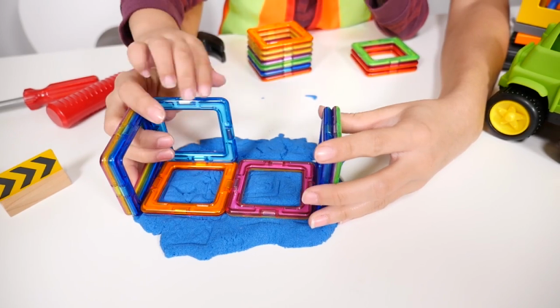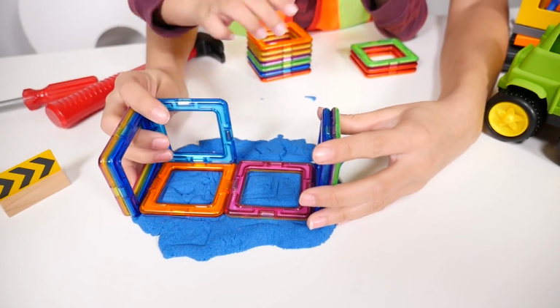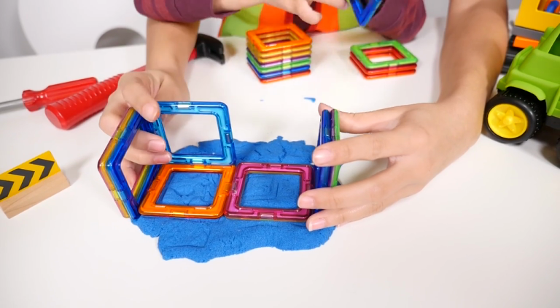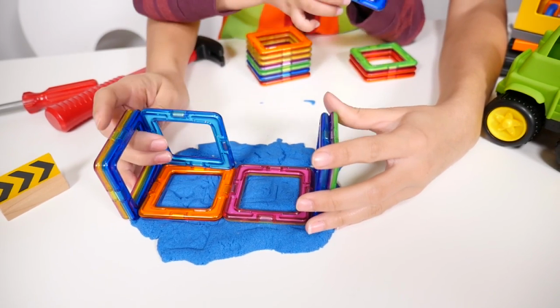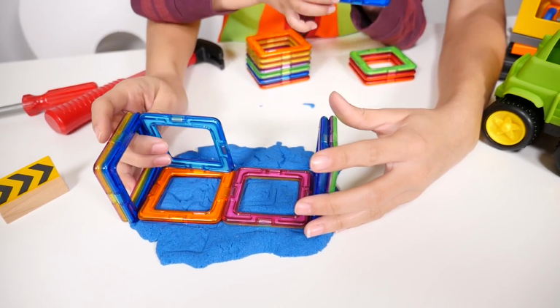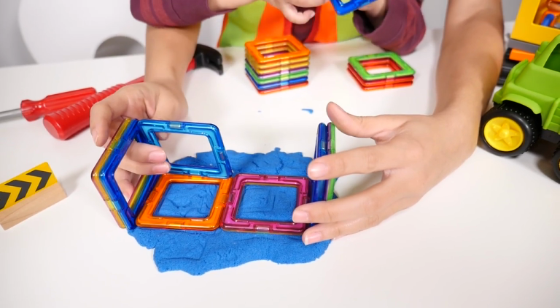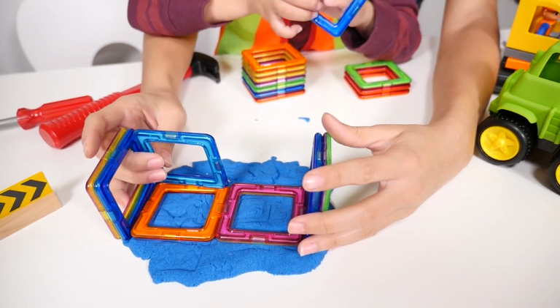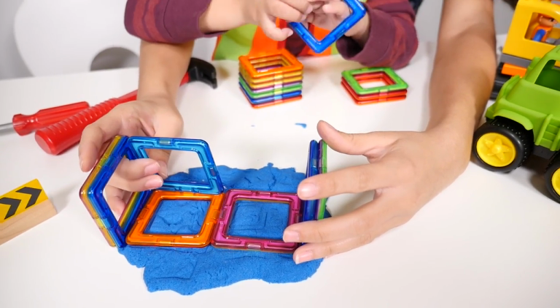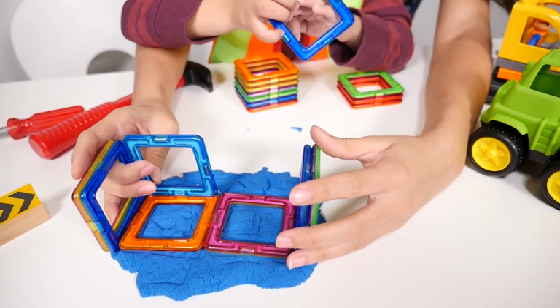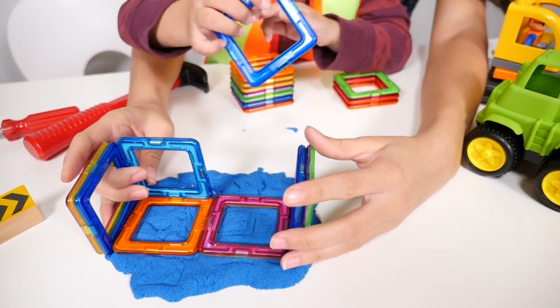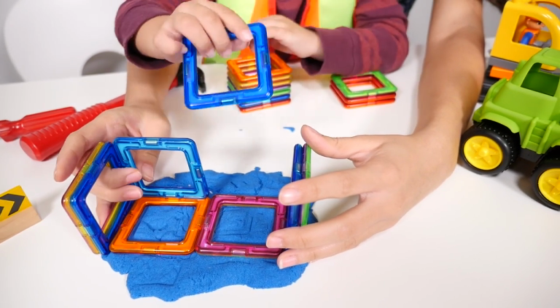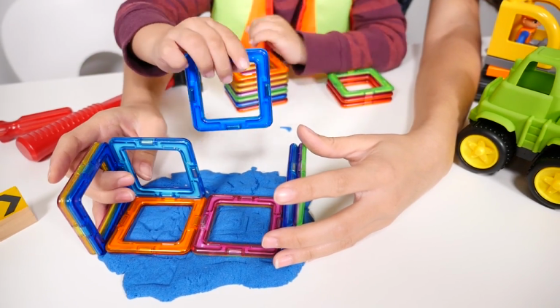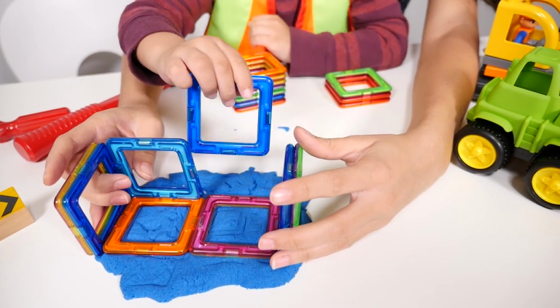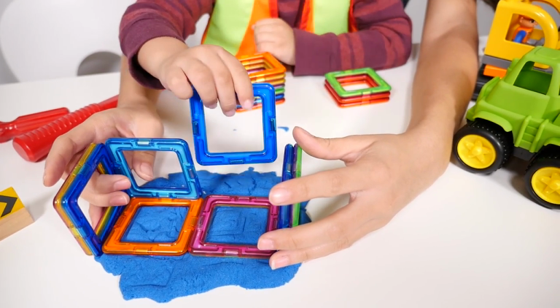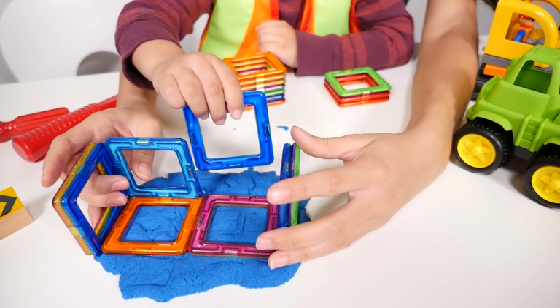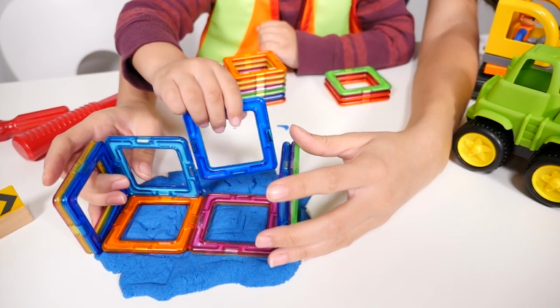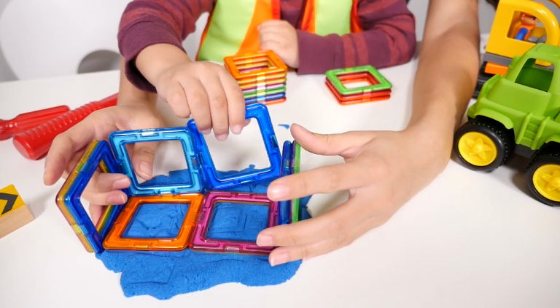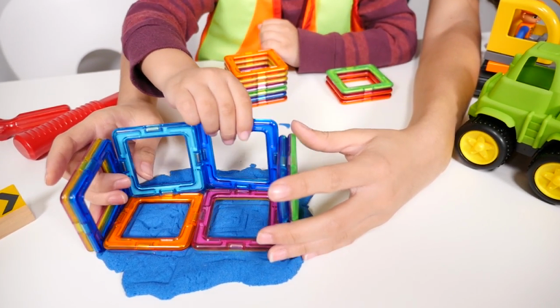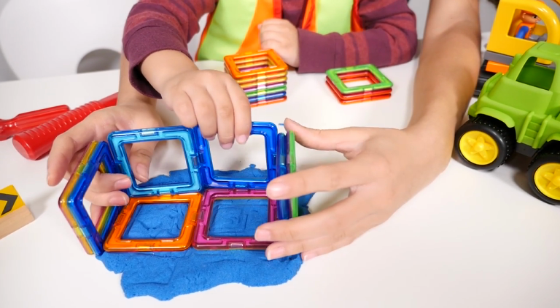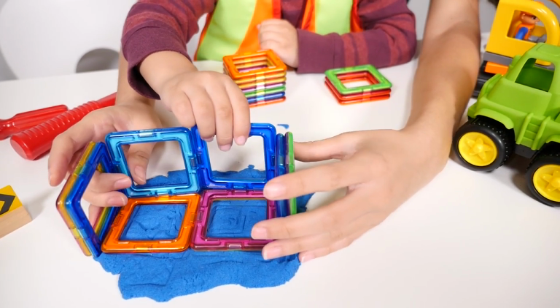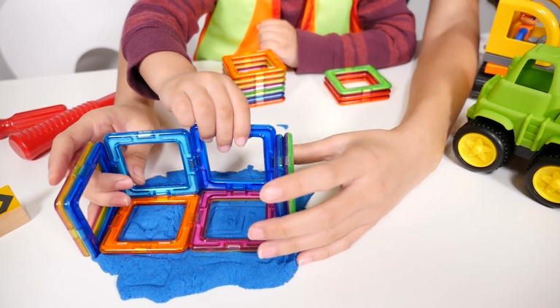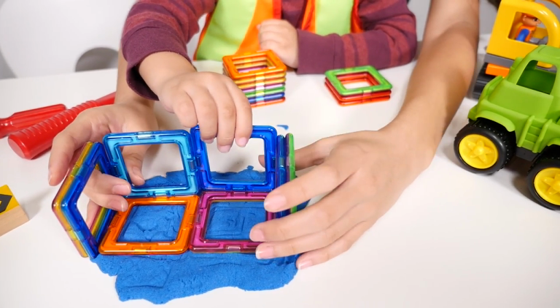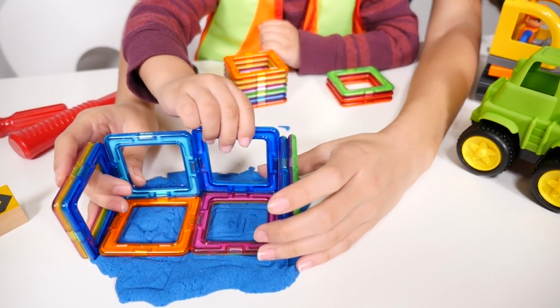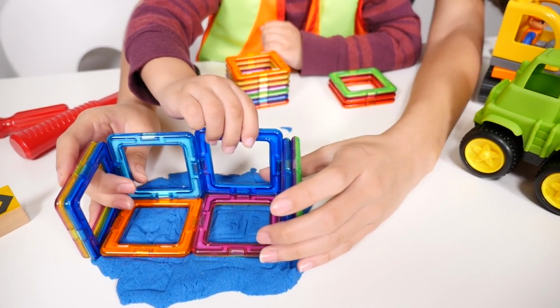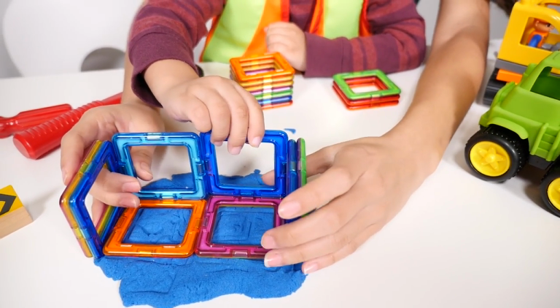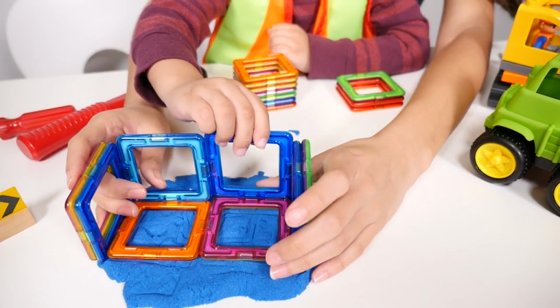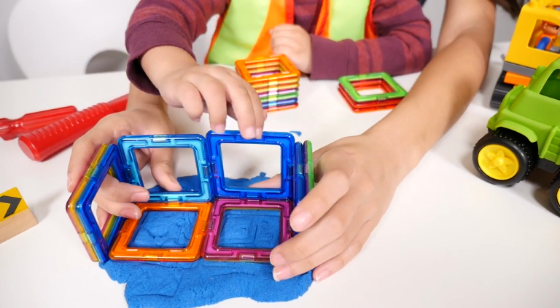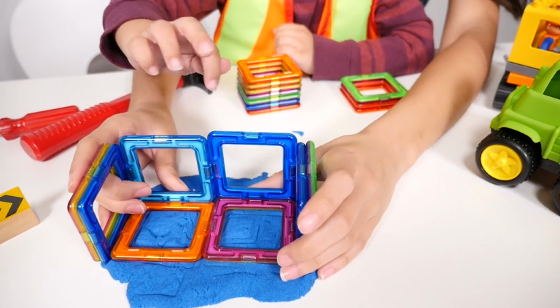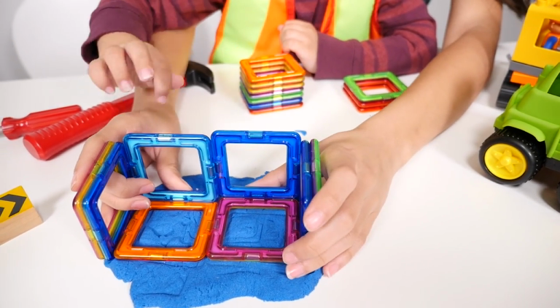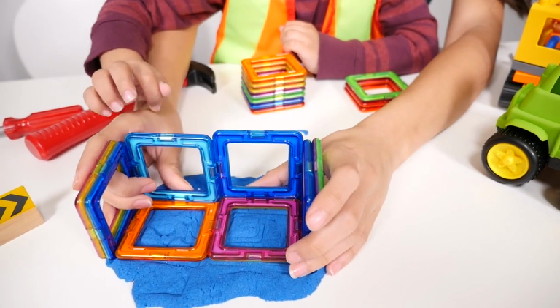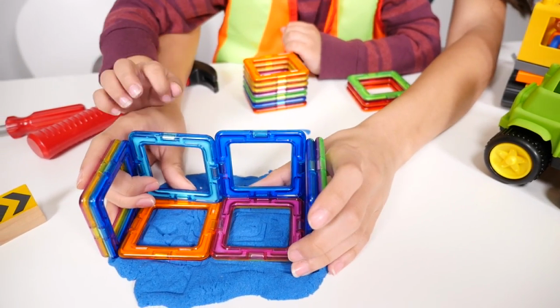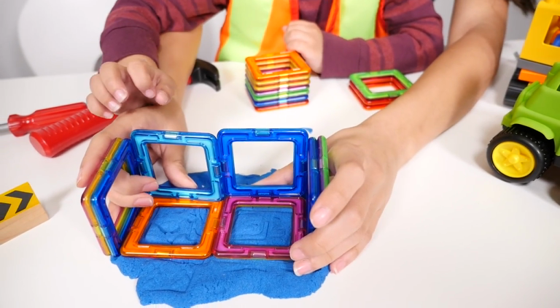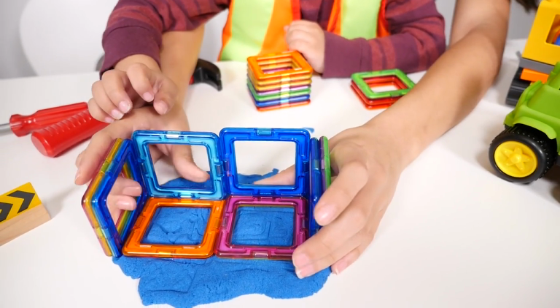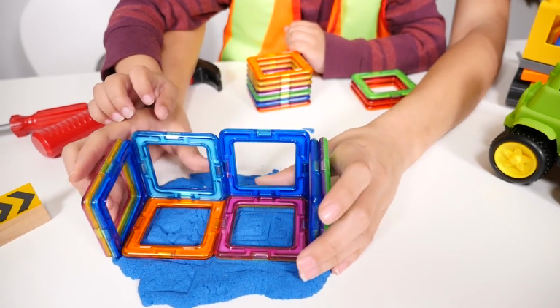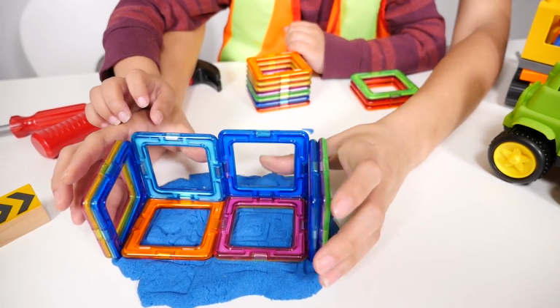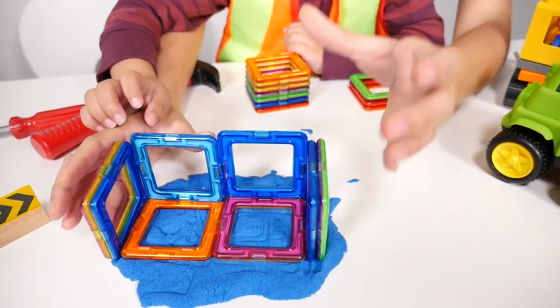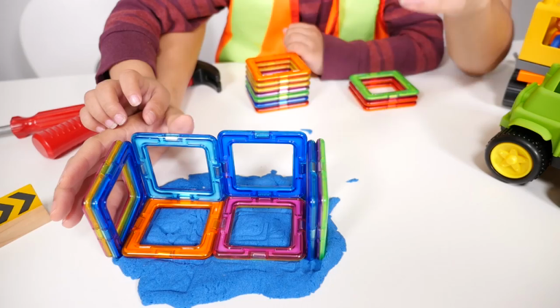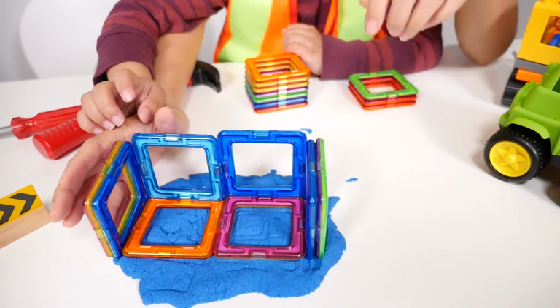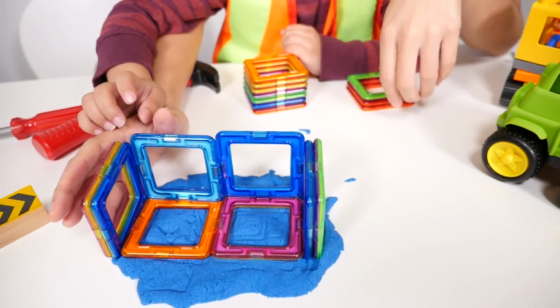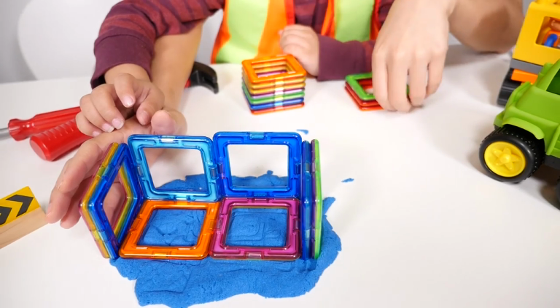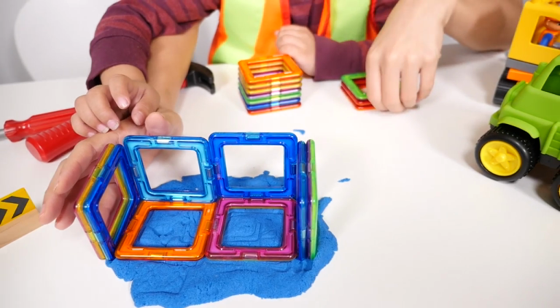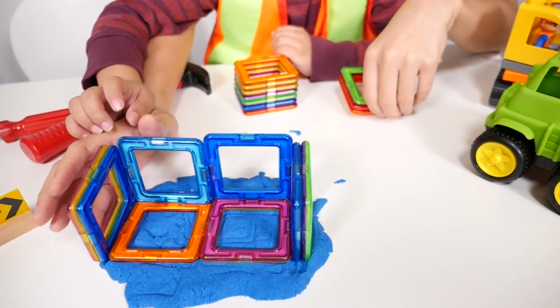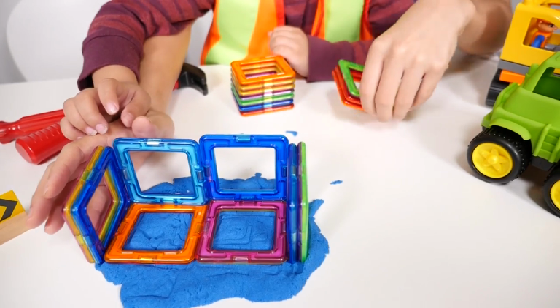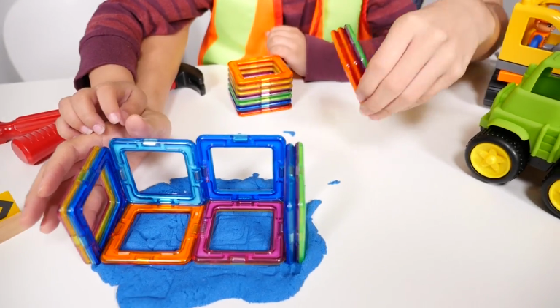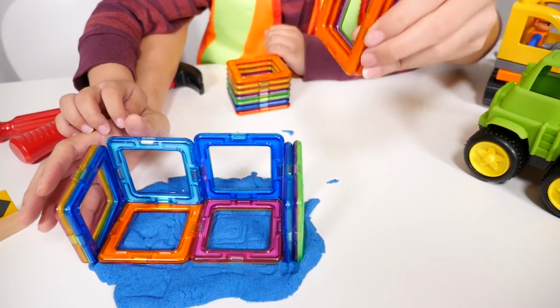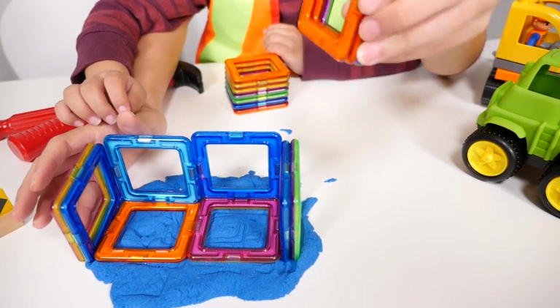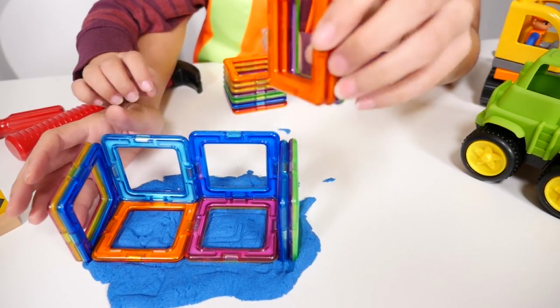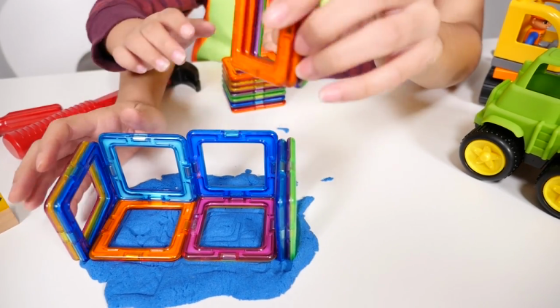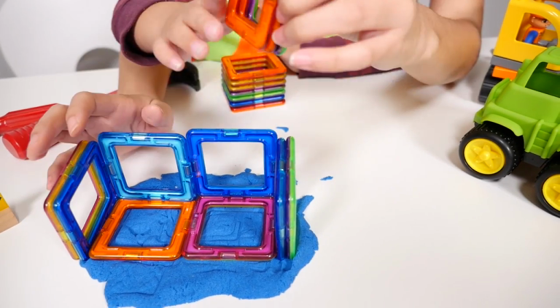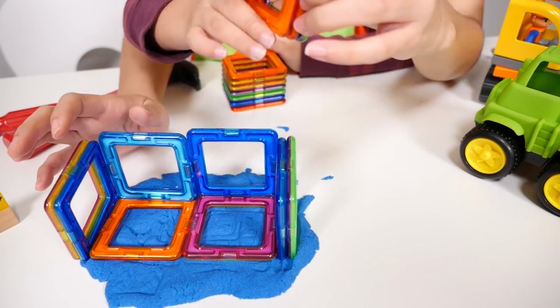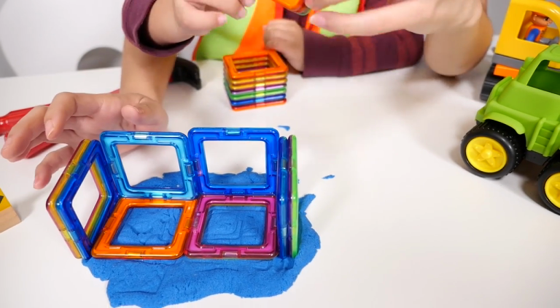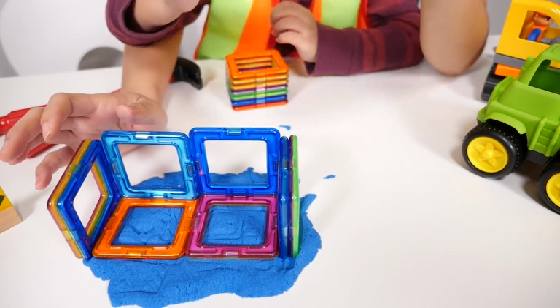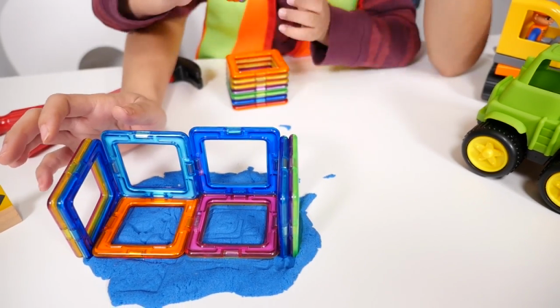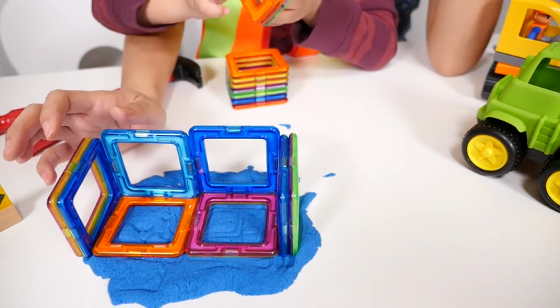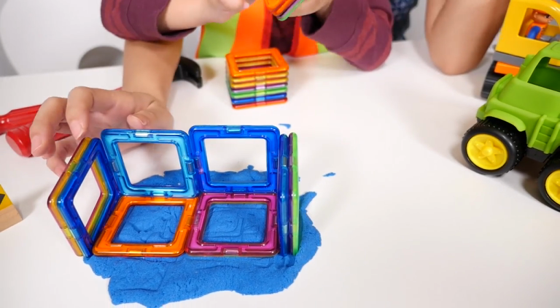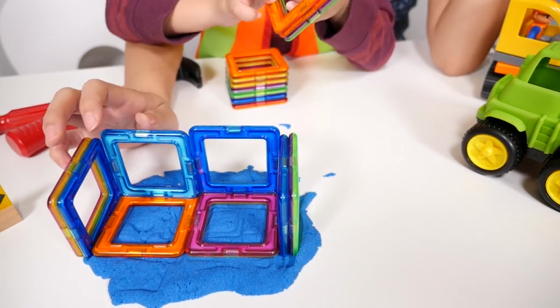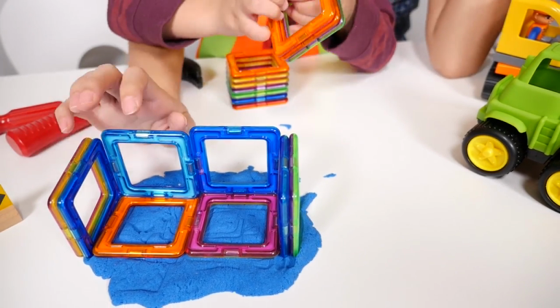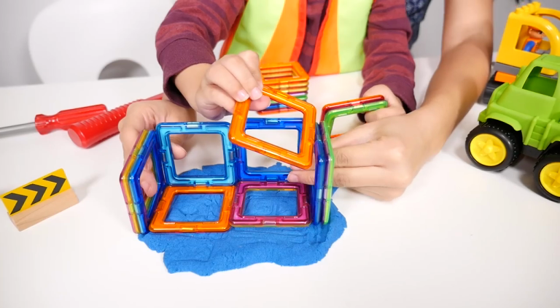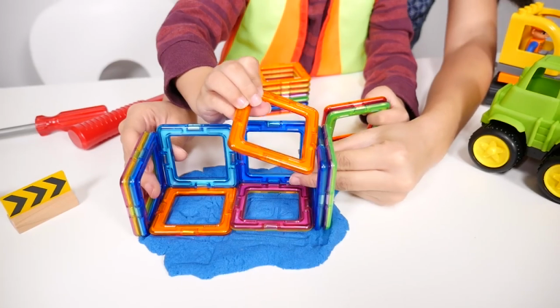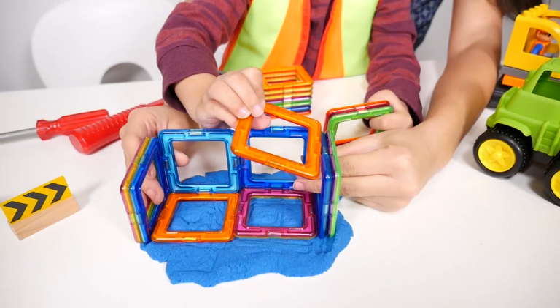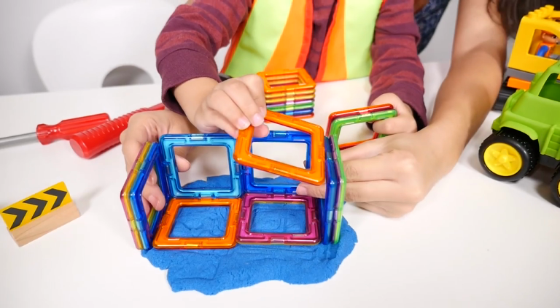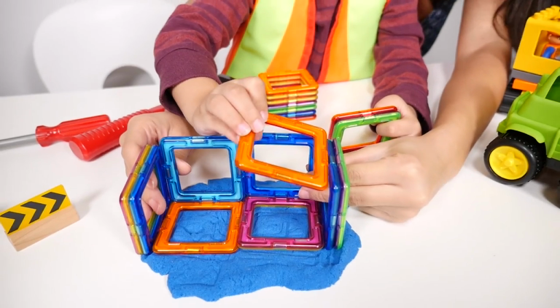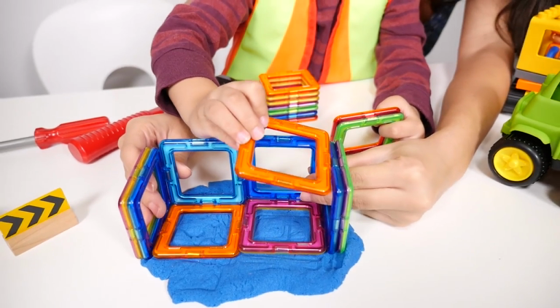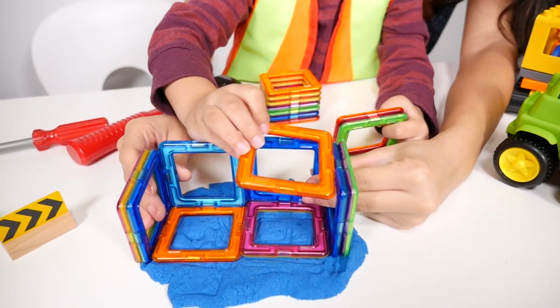Okay, other side. Very good. It's a door. Yup. Now we're going to do the top.